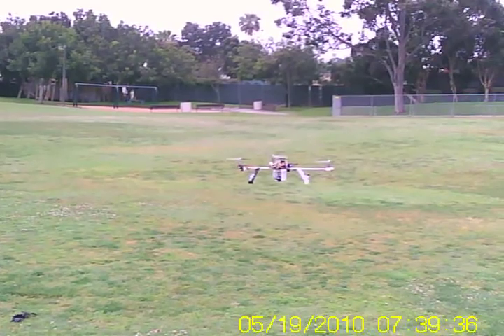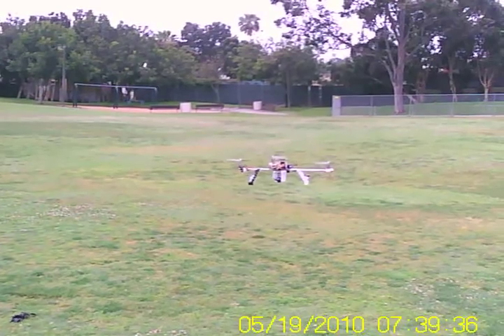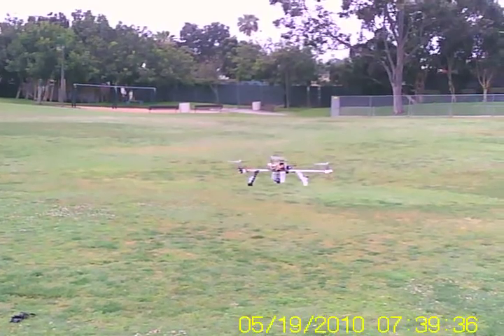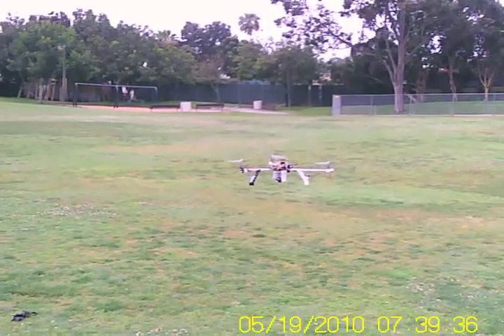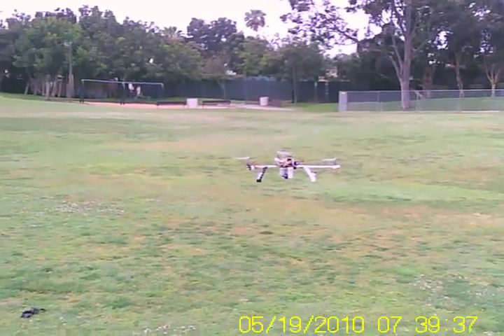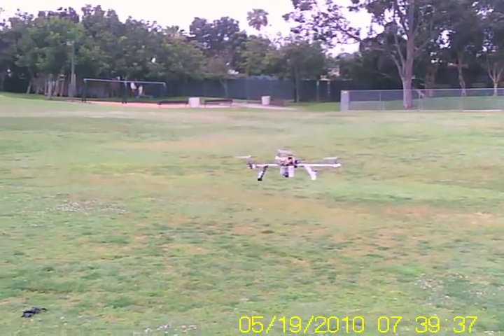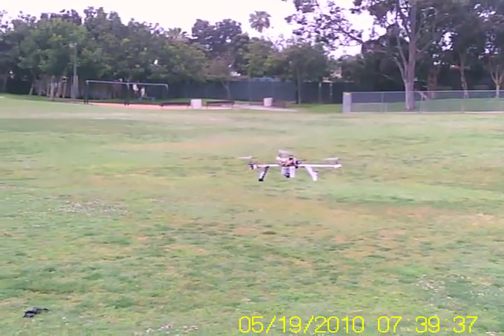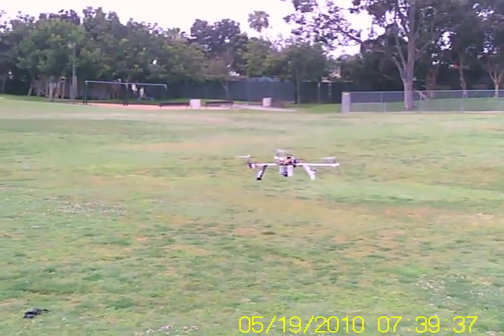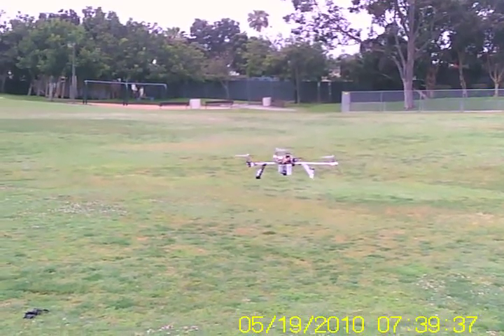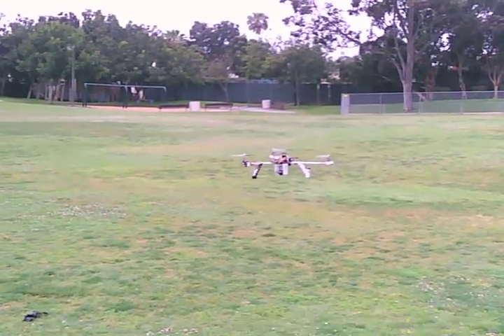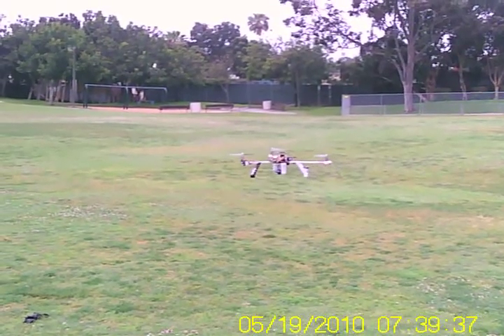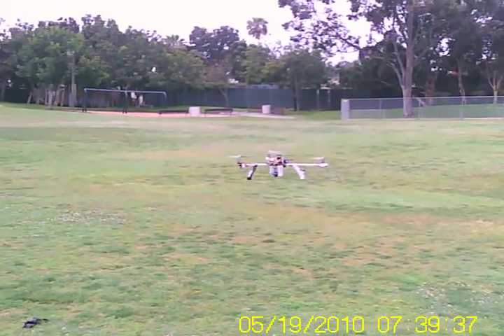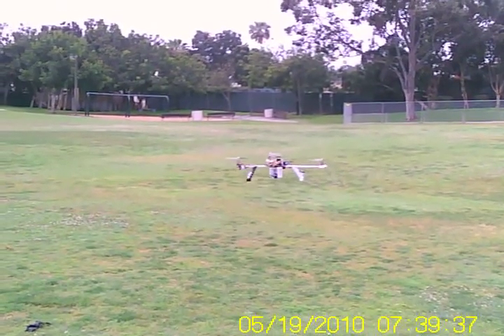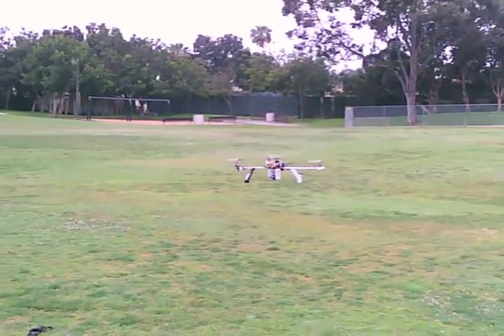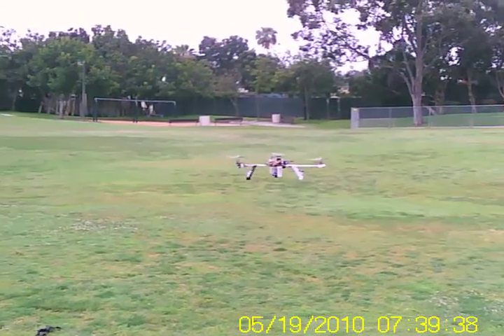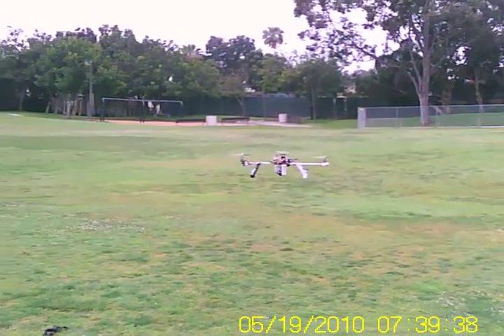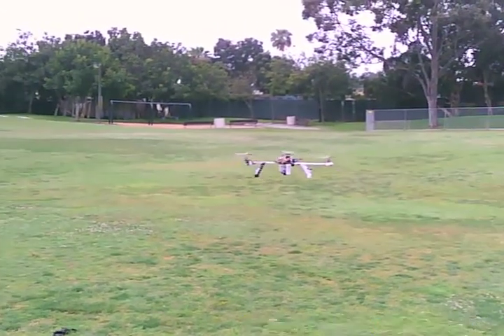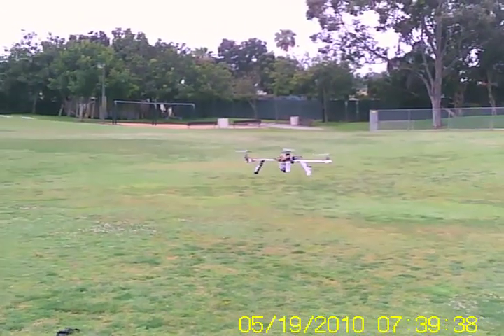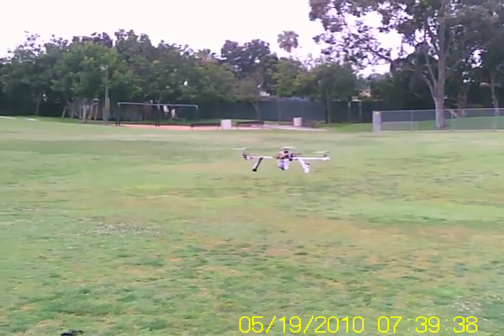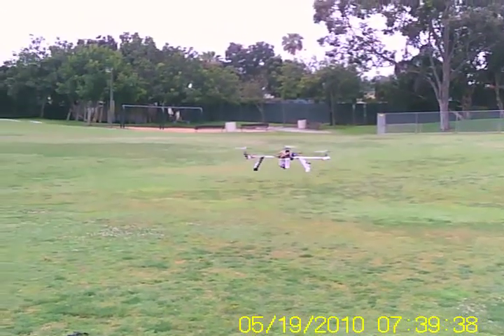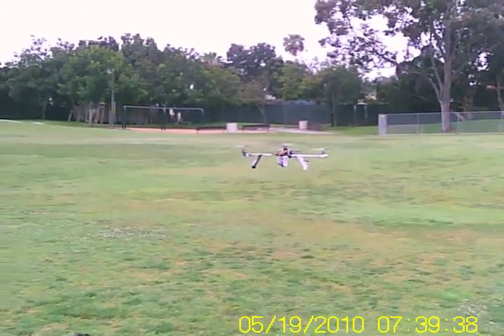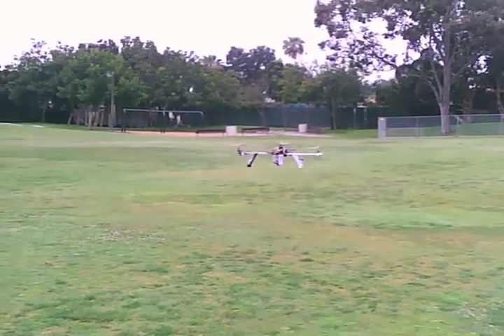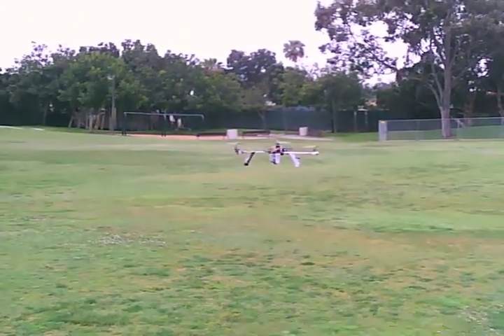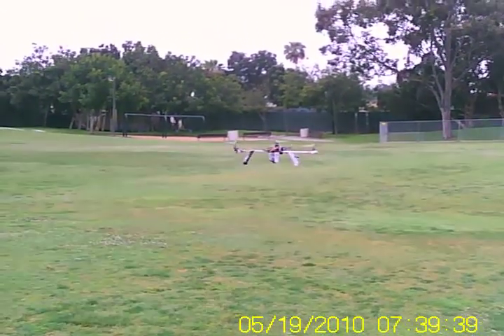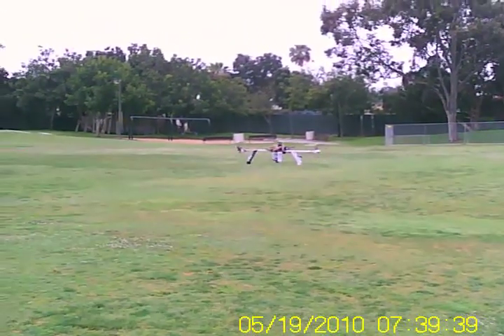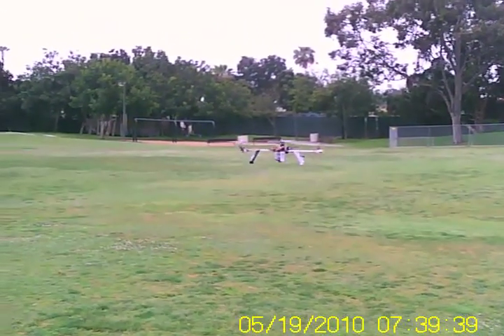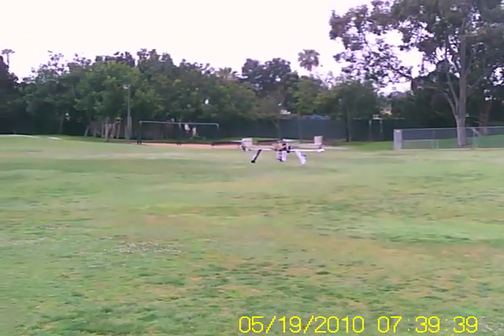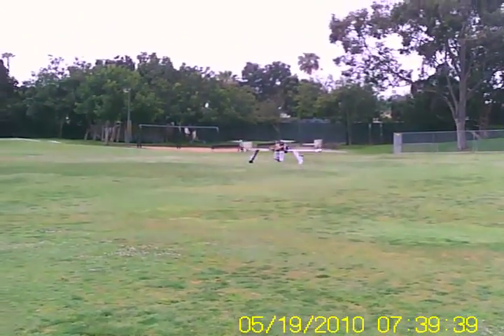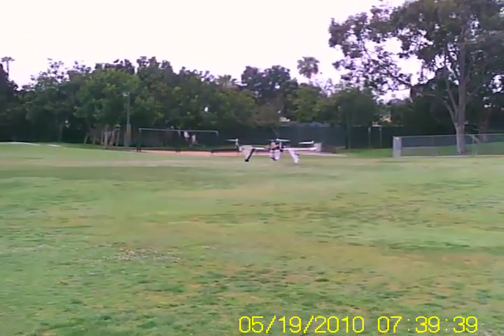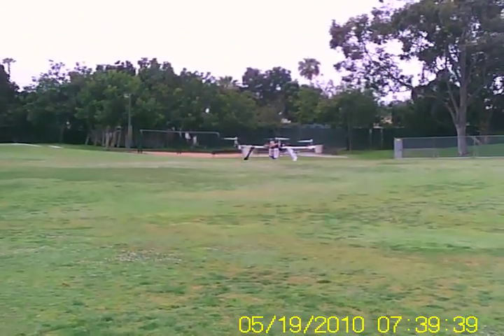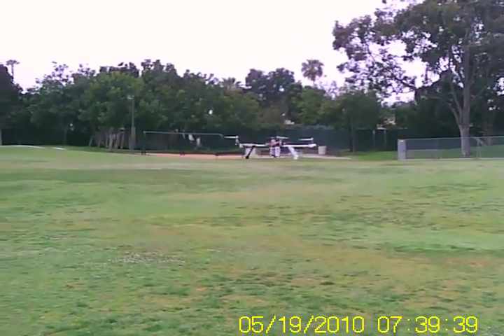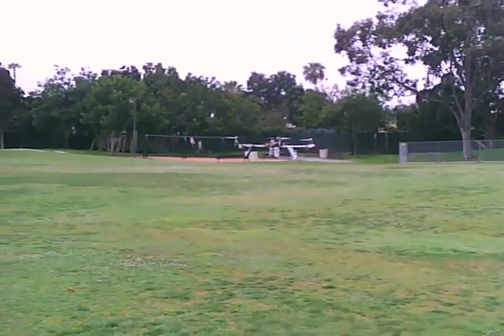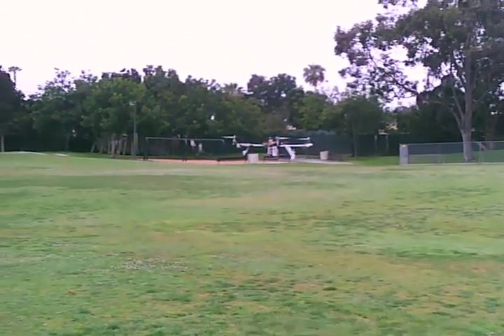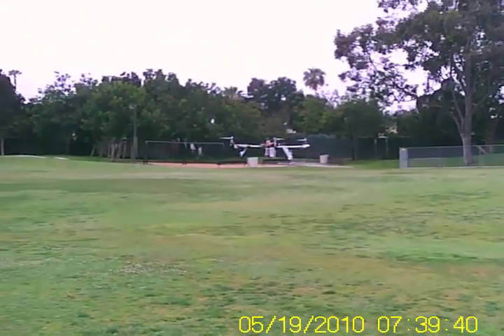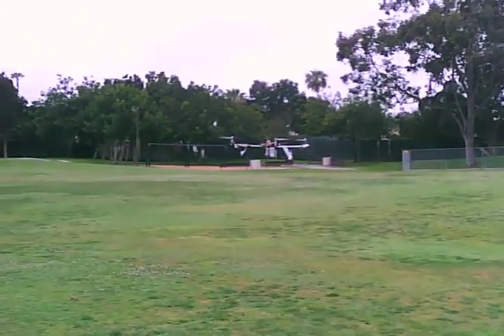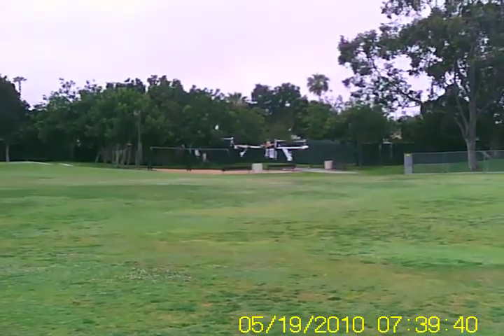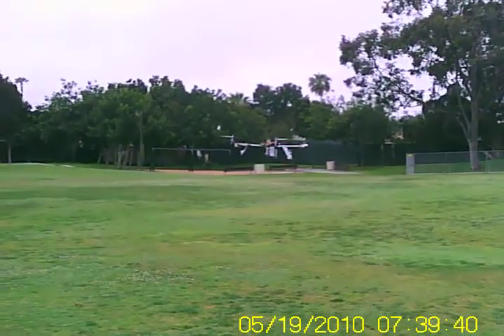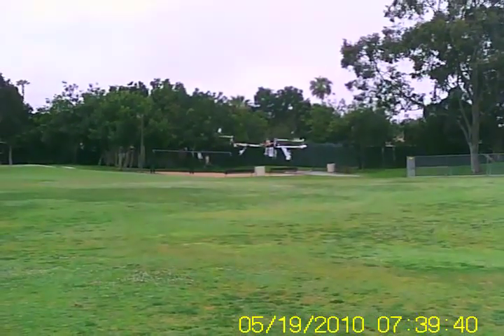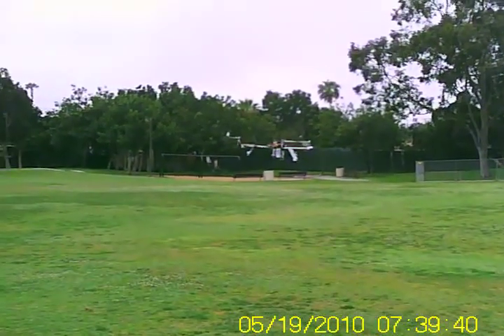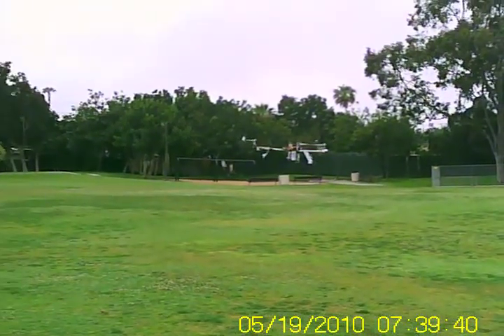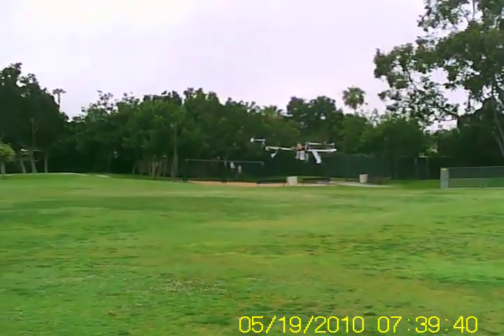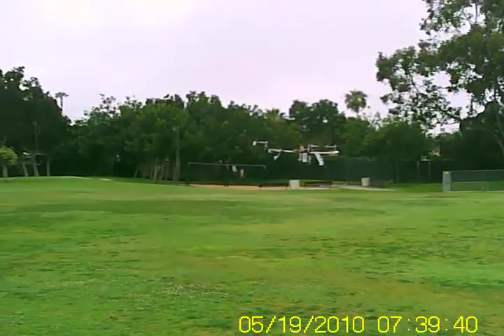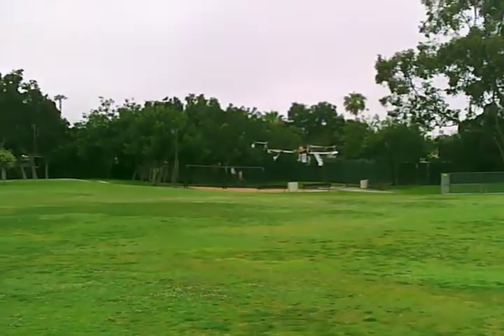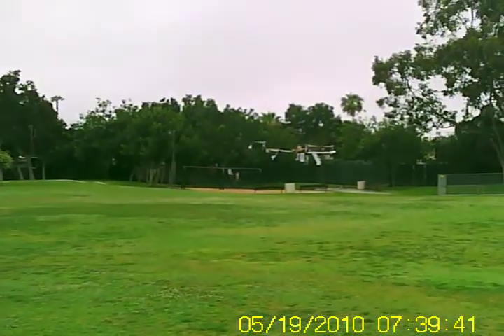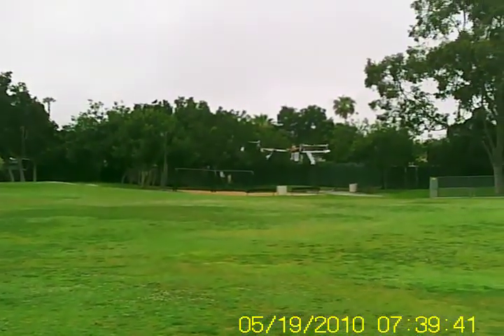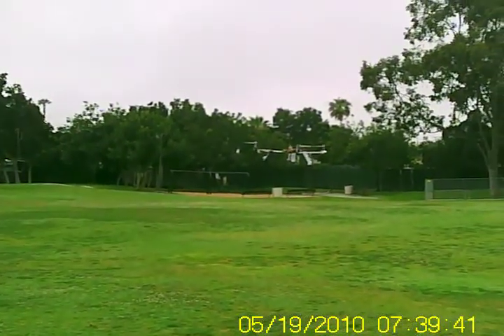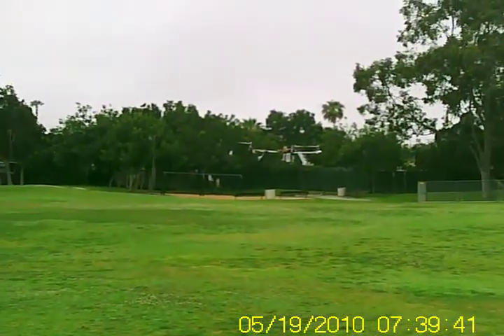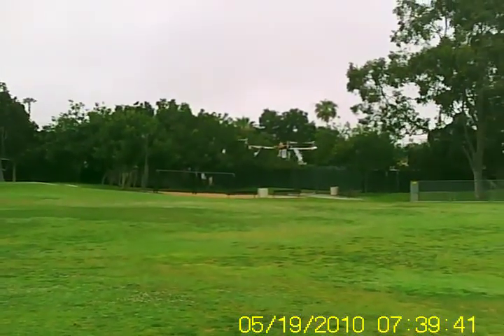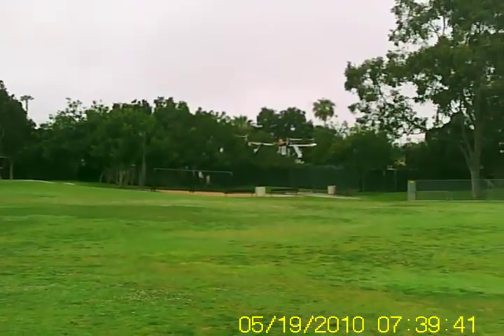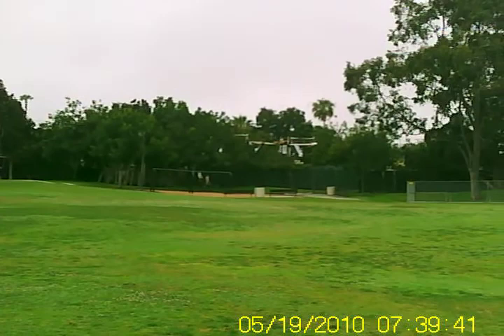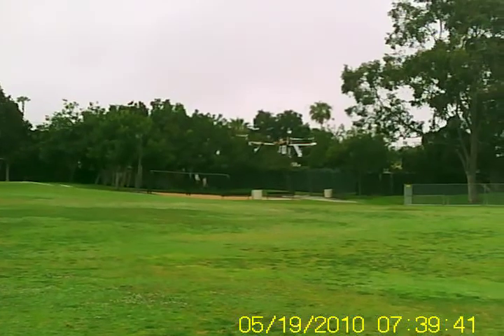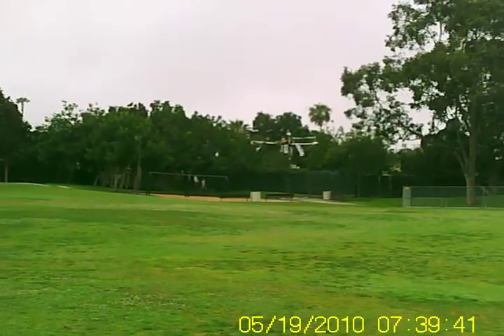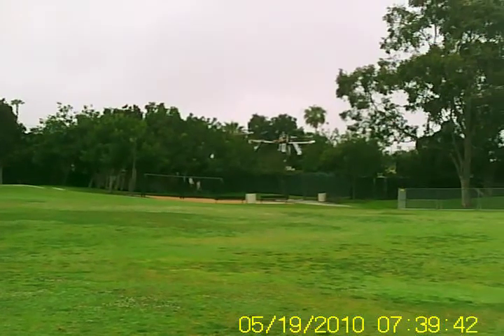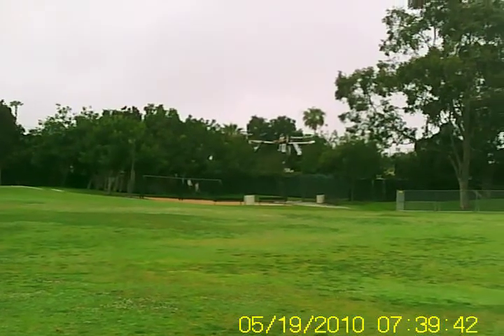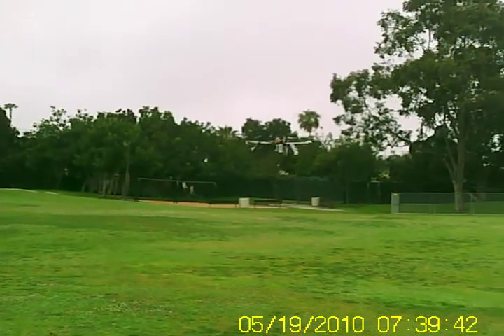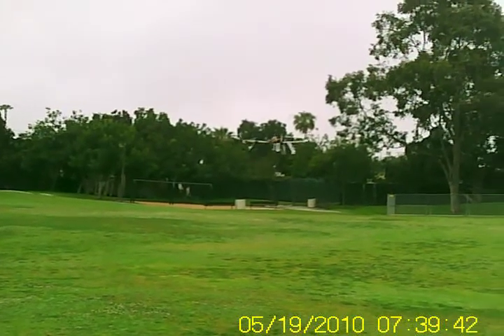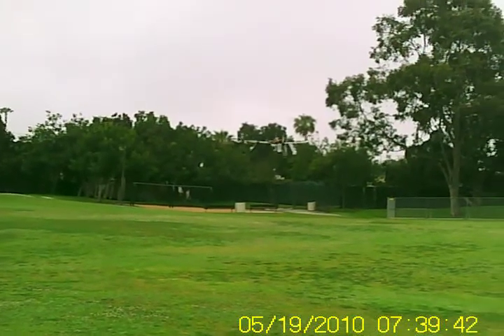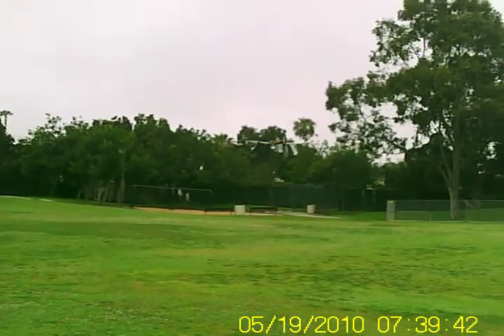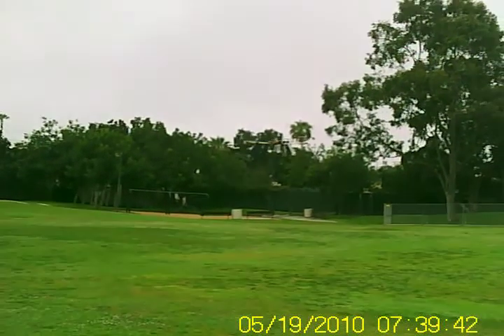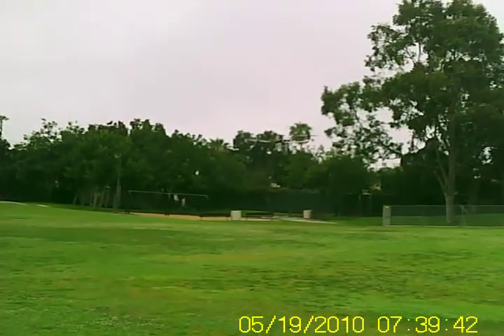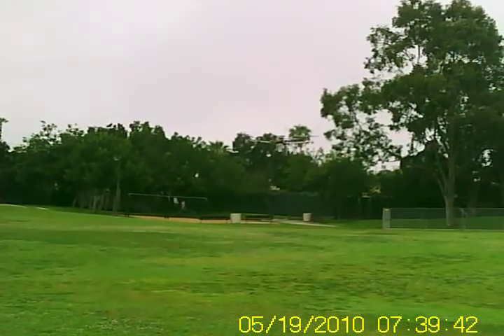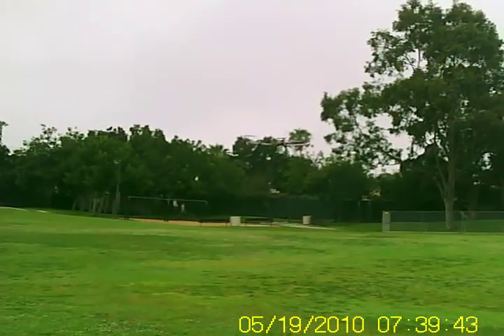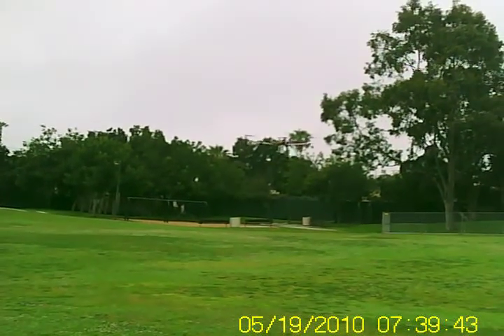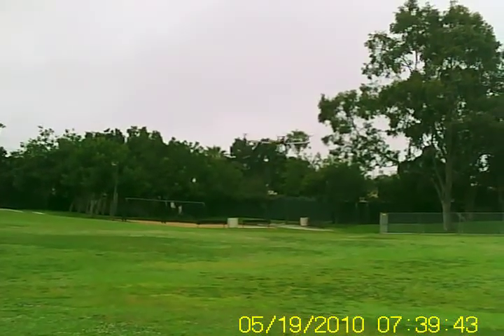There's a little twitch in the roll axis, but I have the gain set a little high.